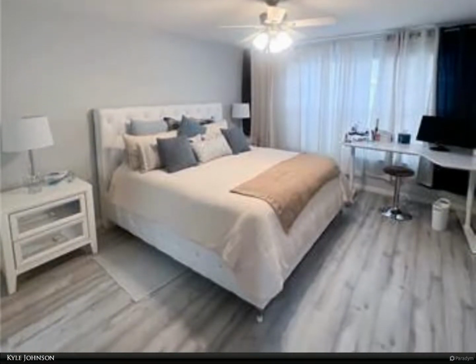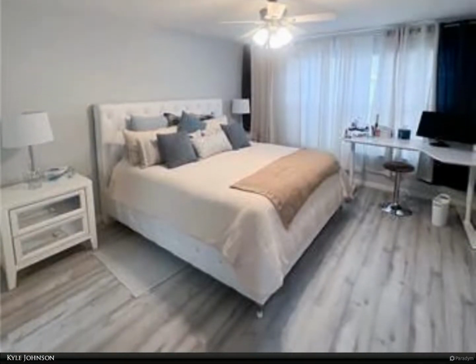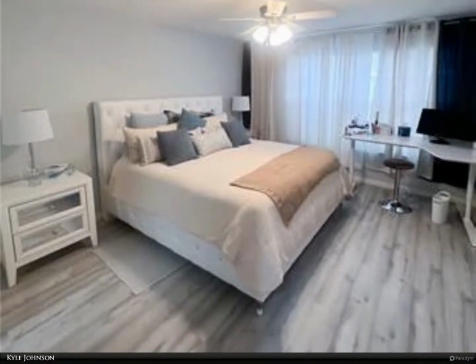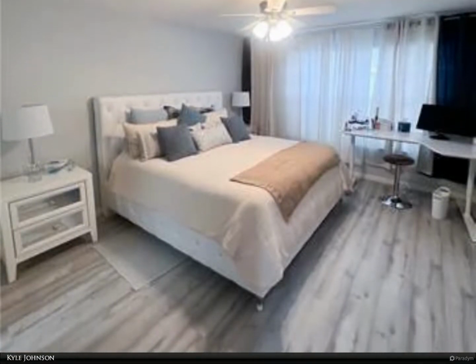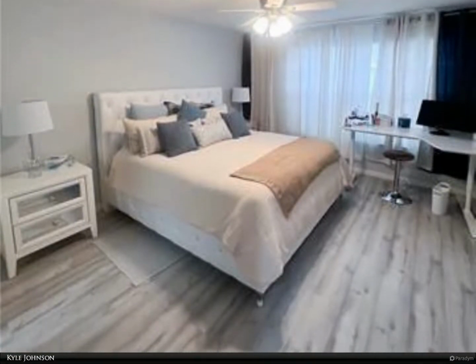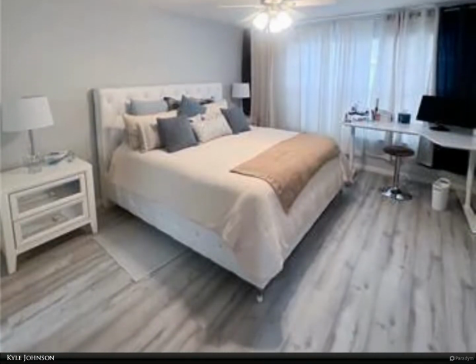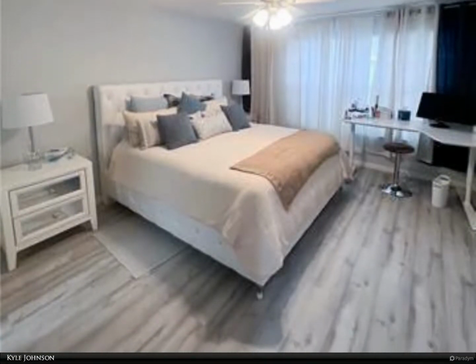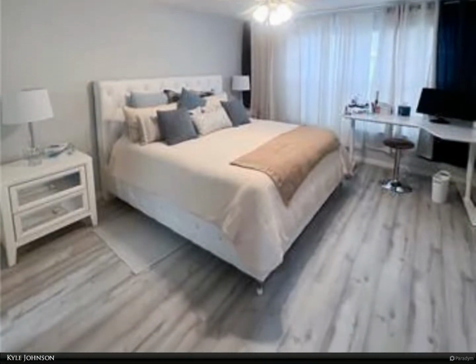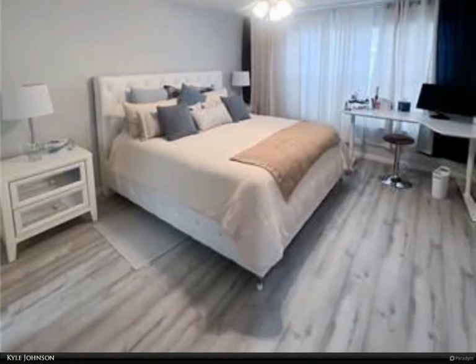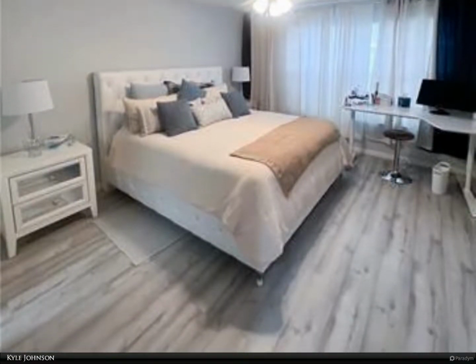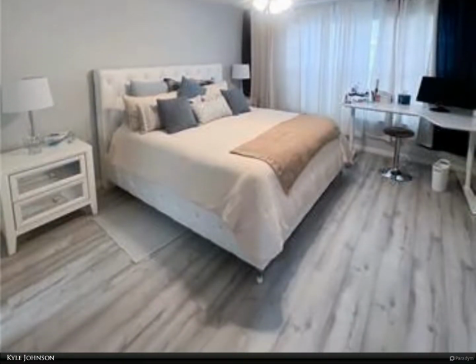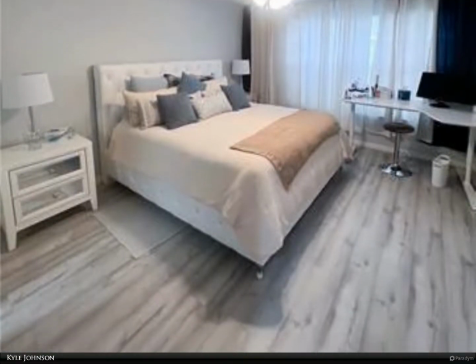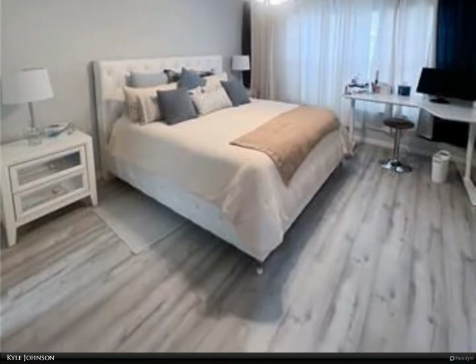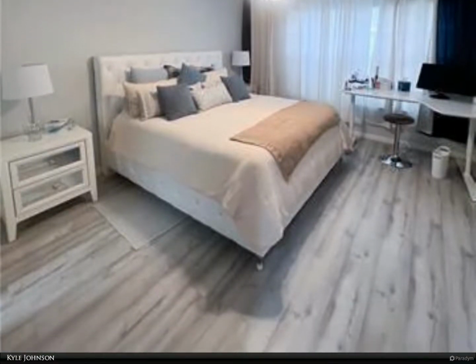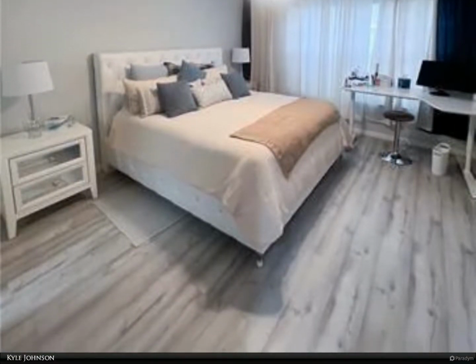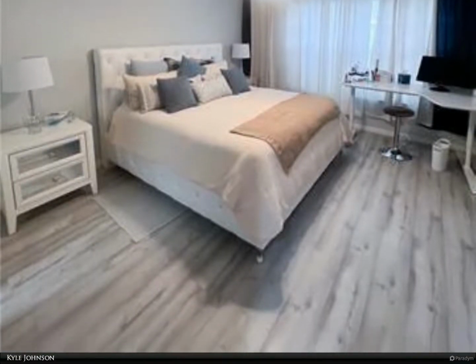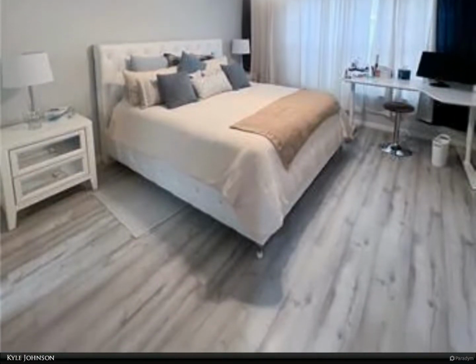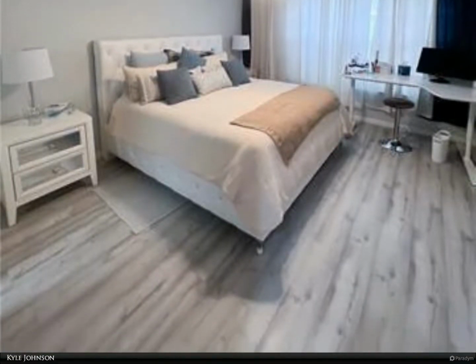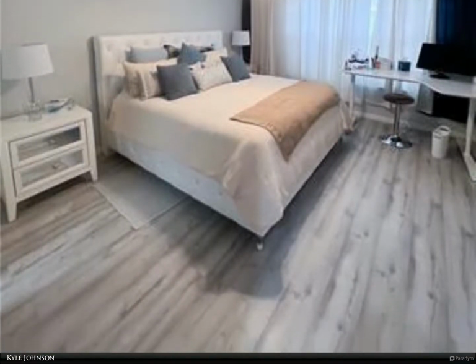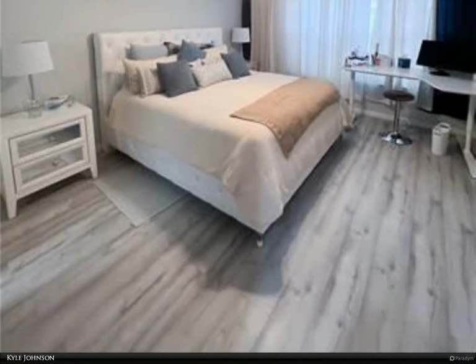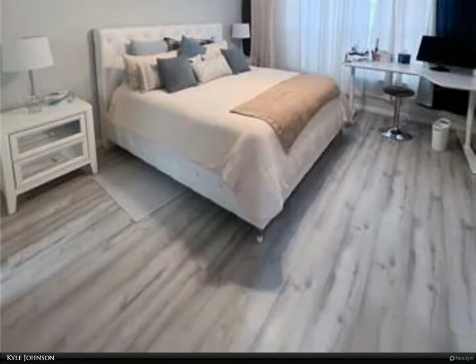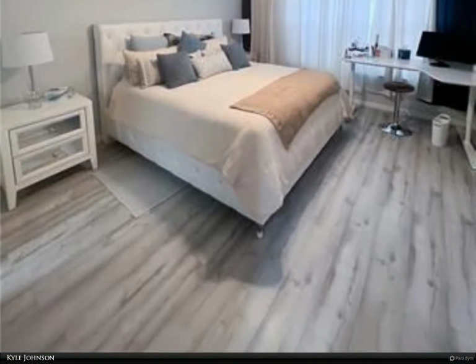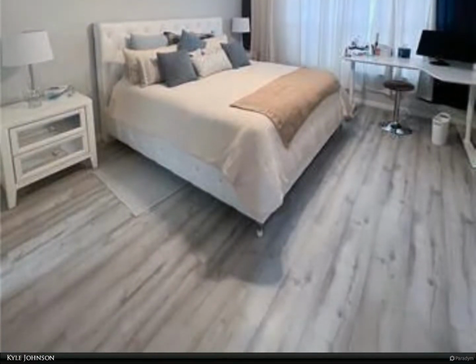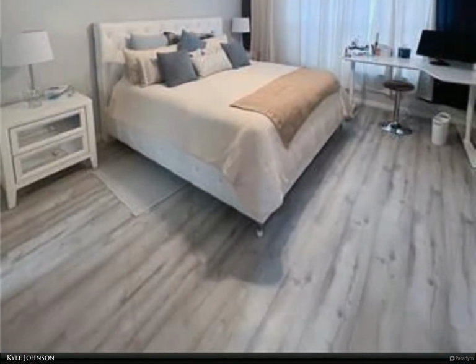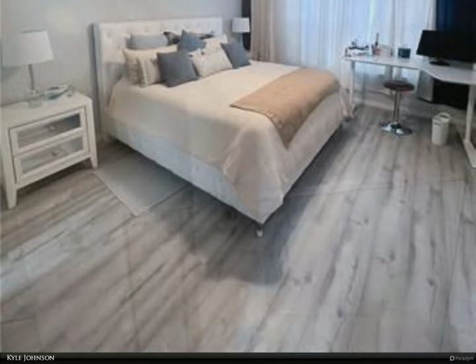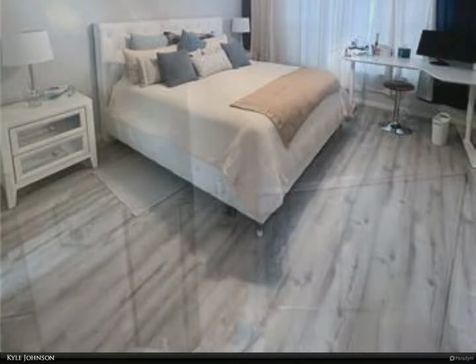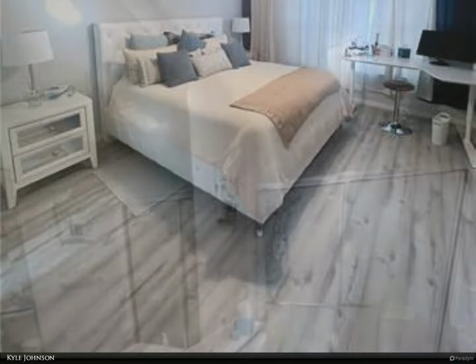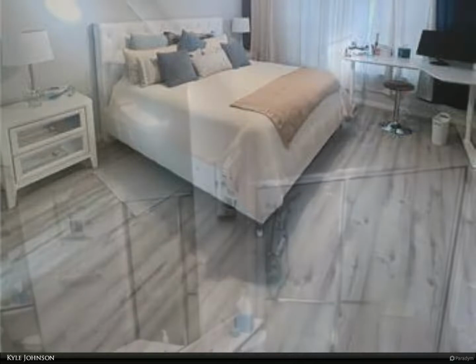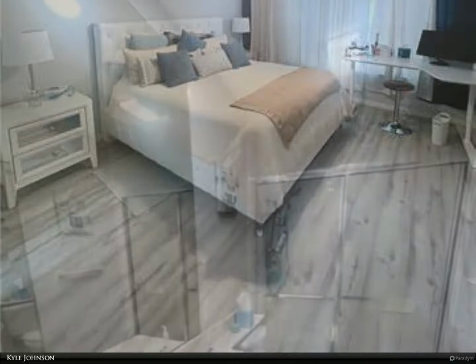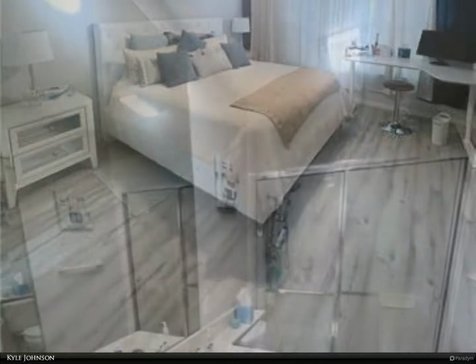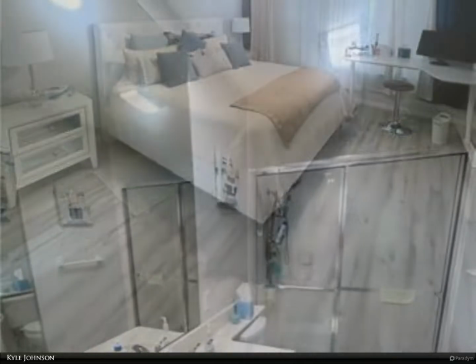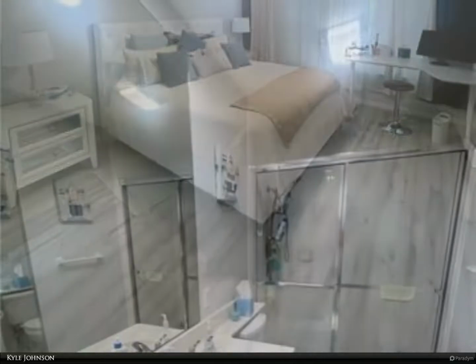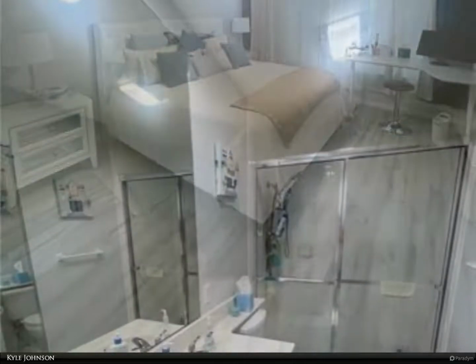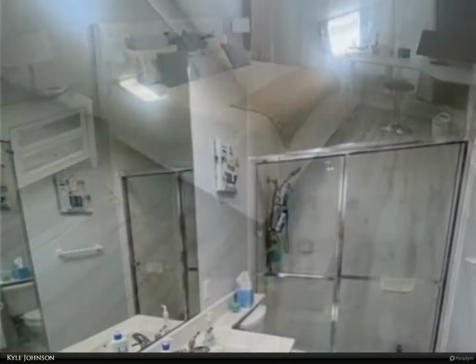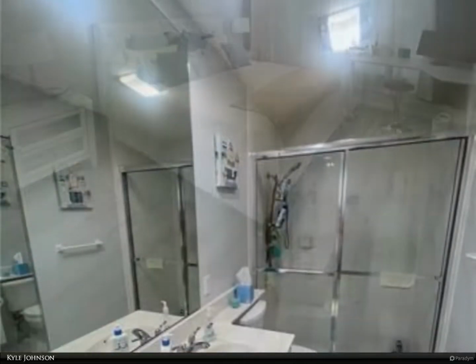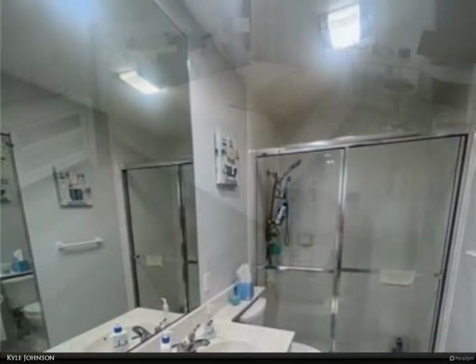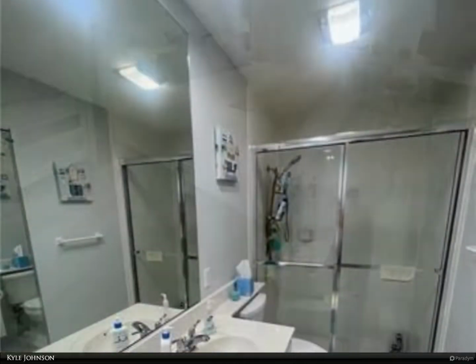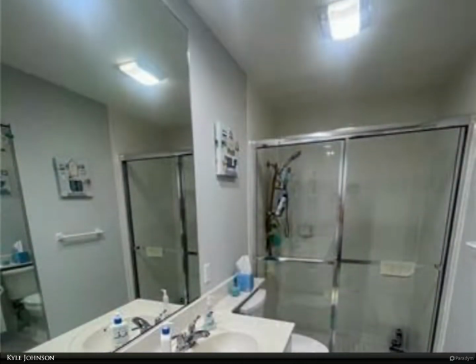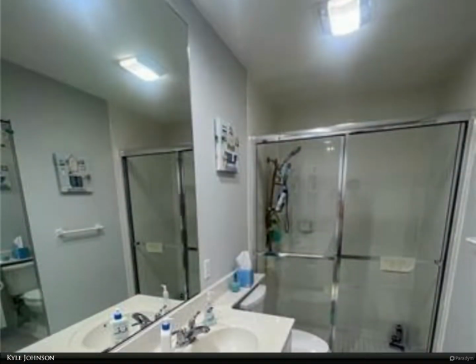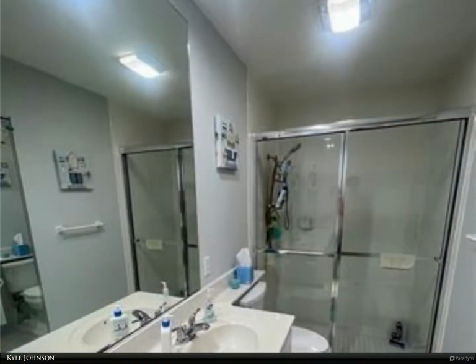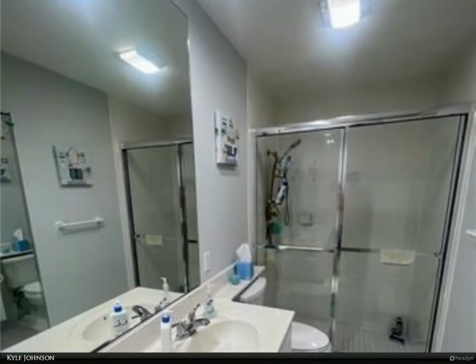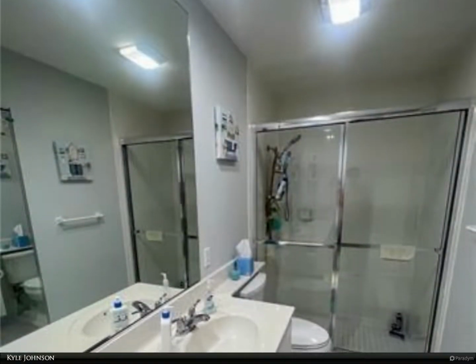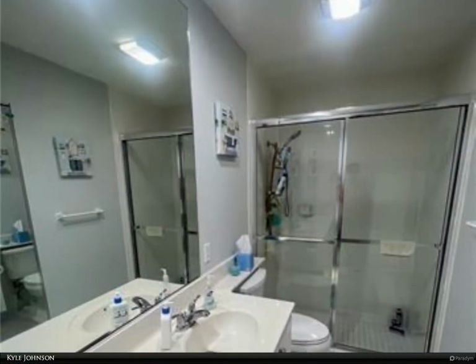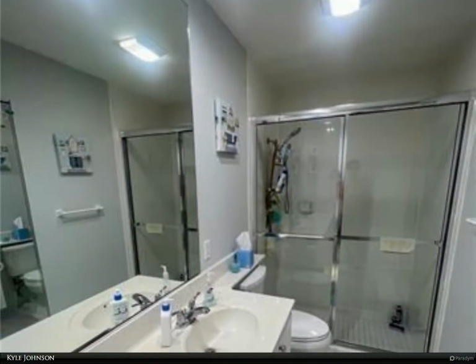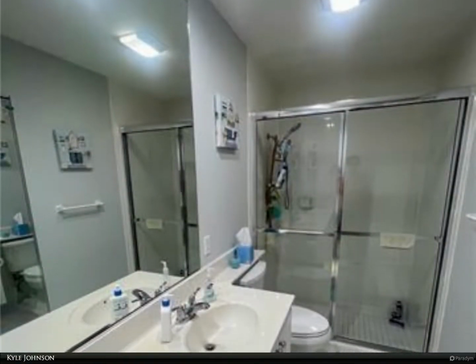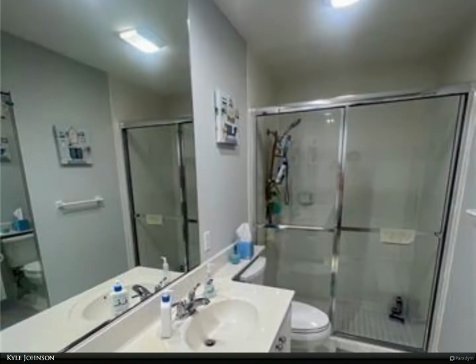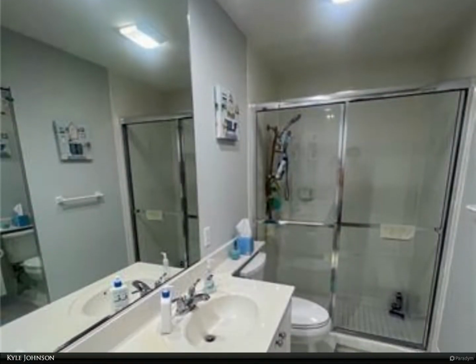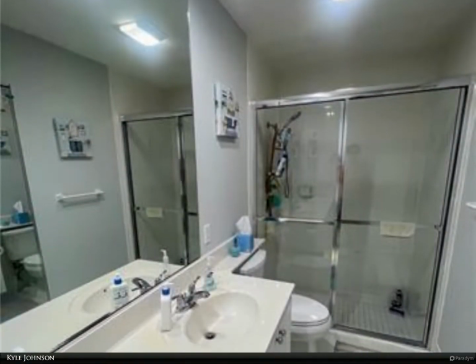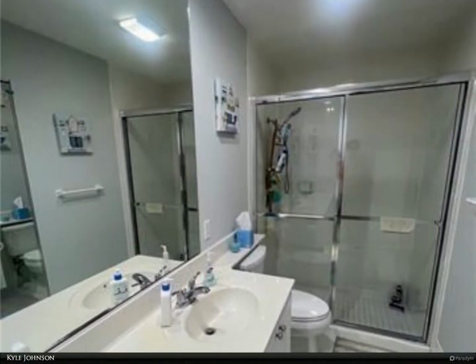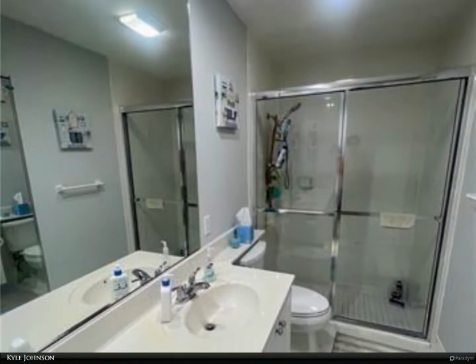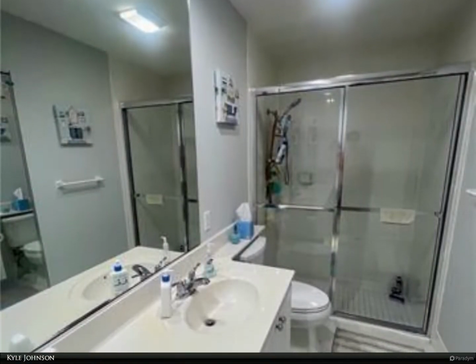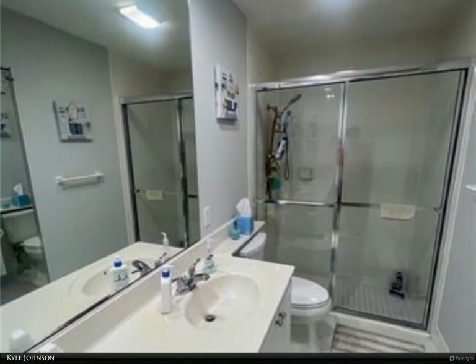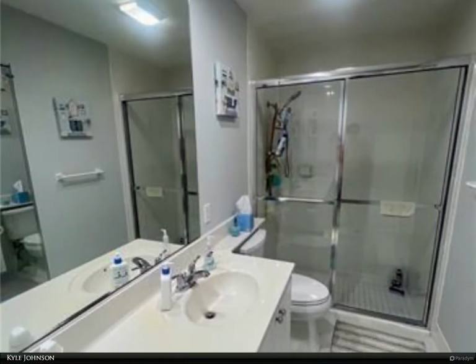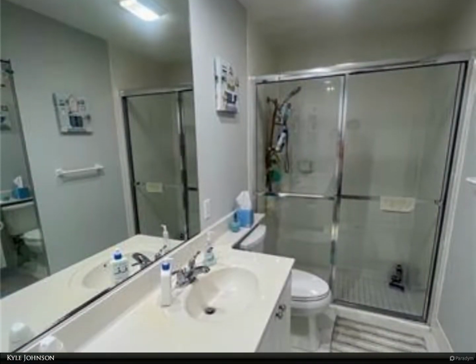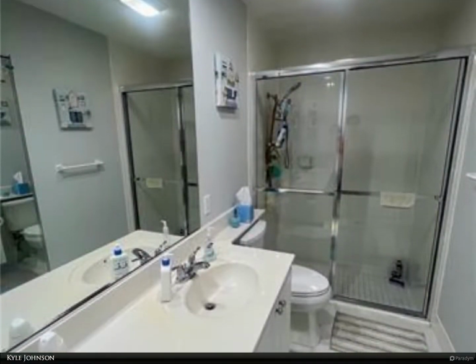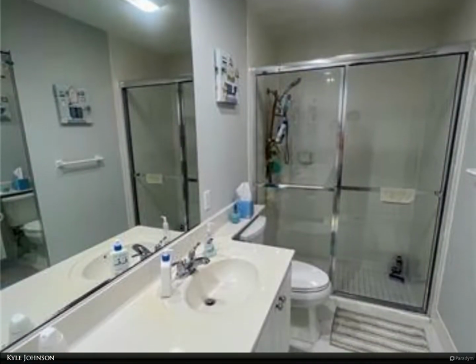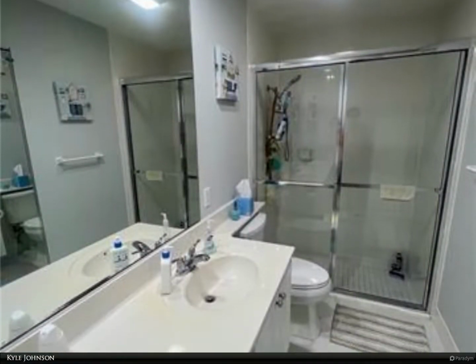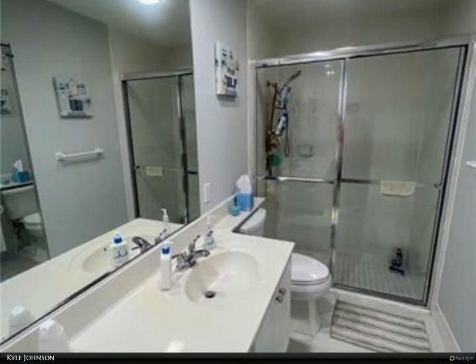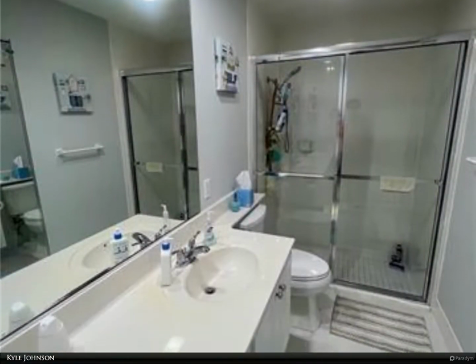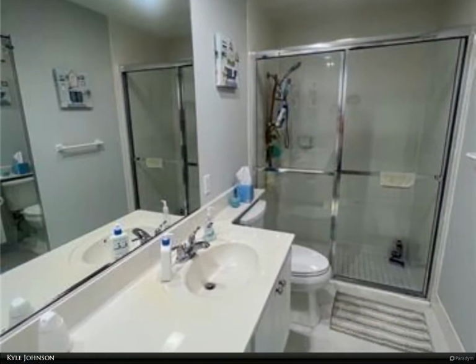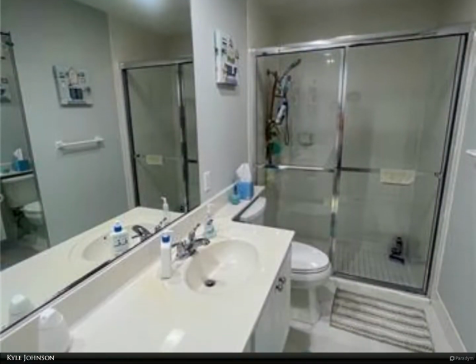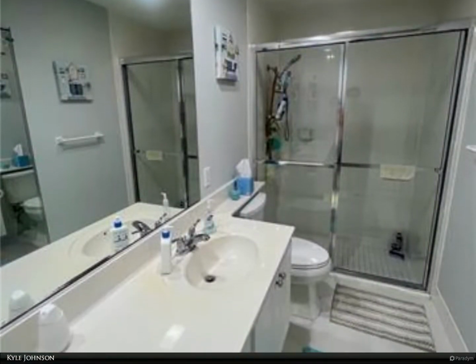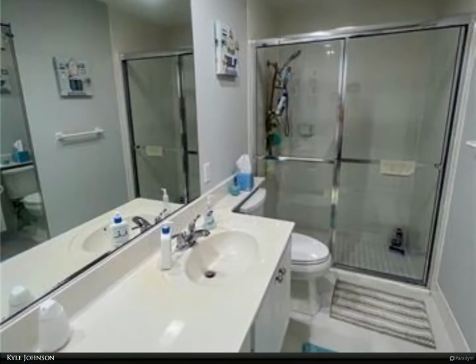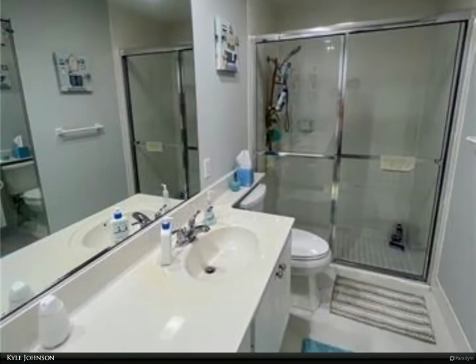Come experience life at Village Walk of Sarasota the right way. Schedule your private showing today. For more information, review the details below.